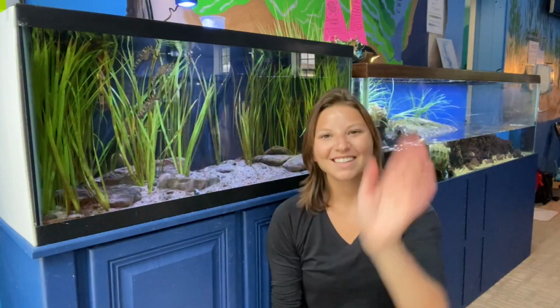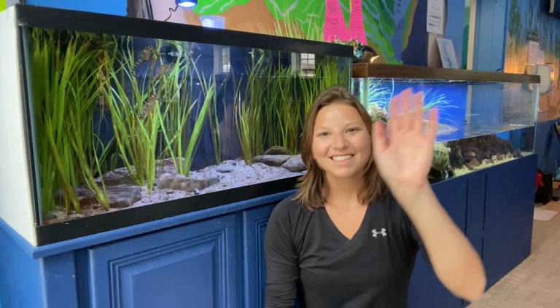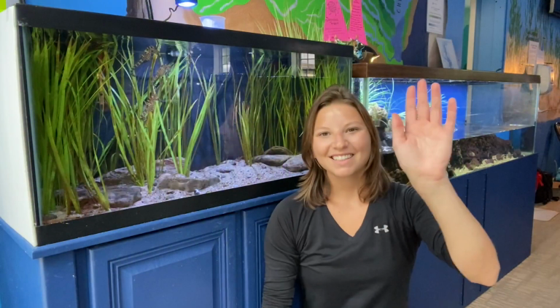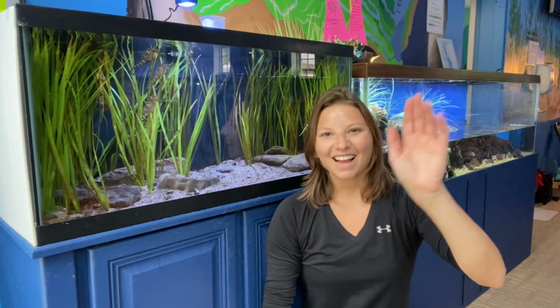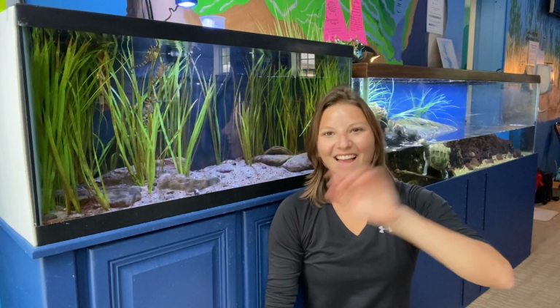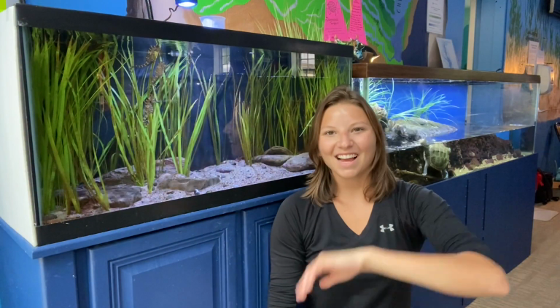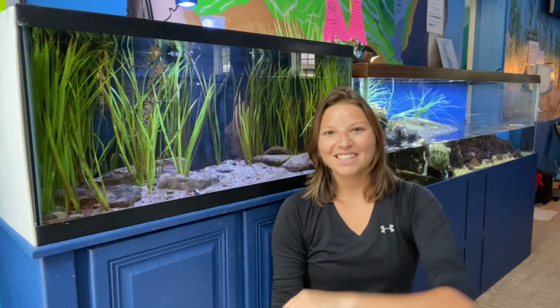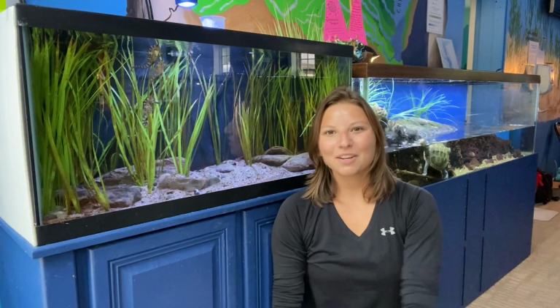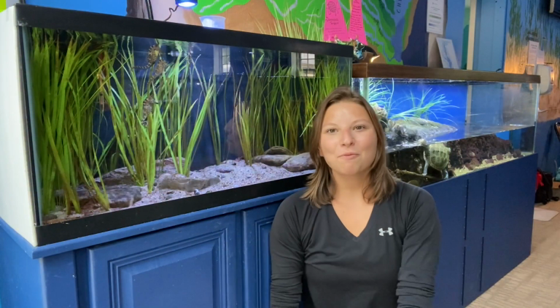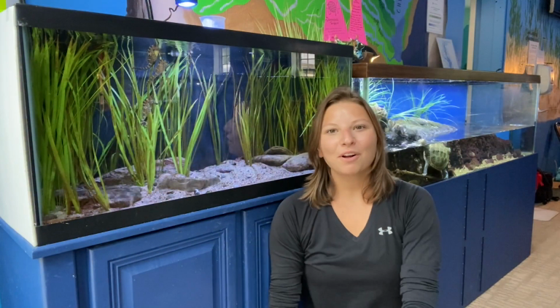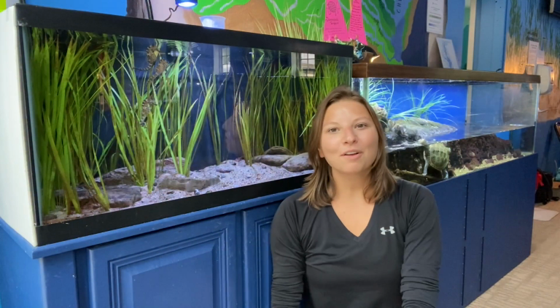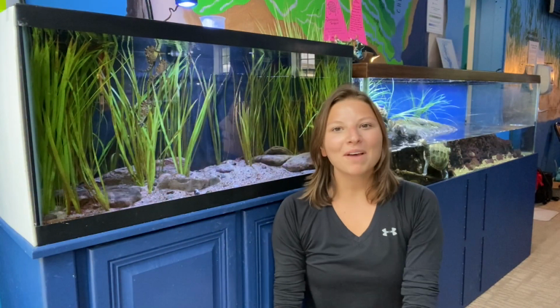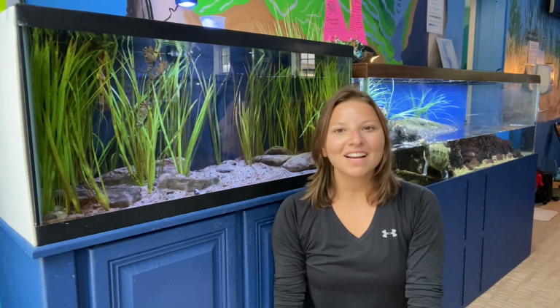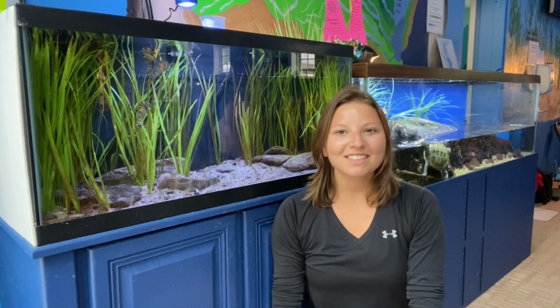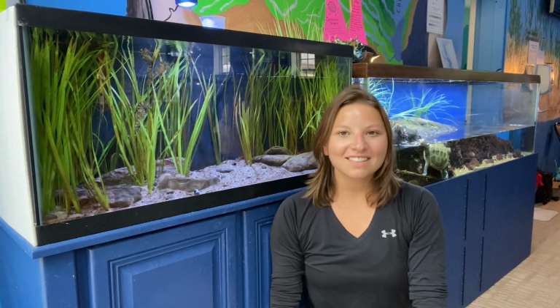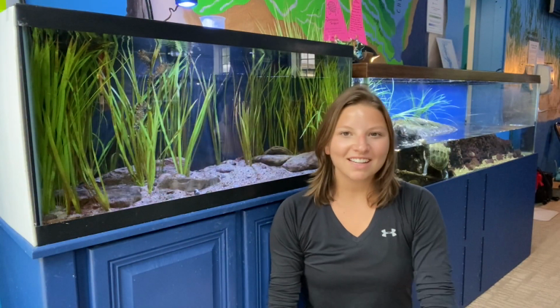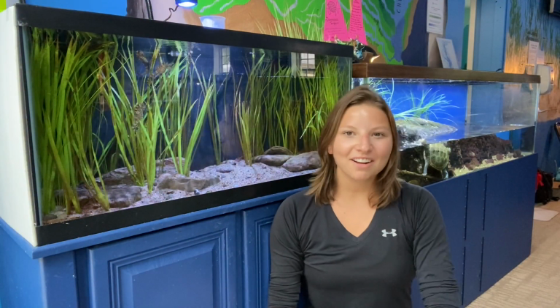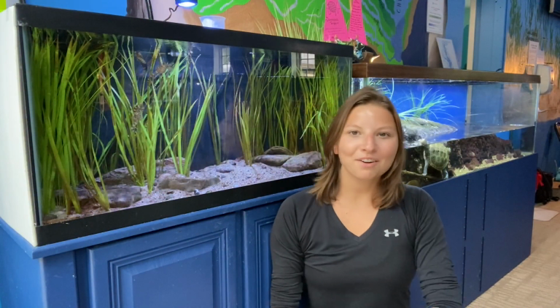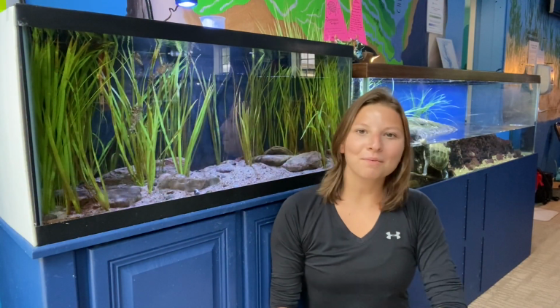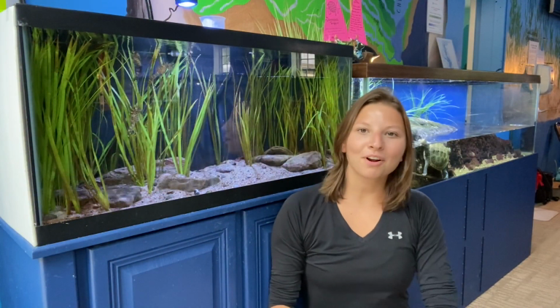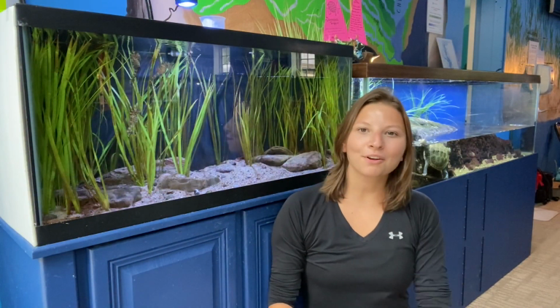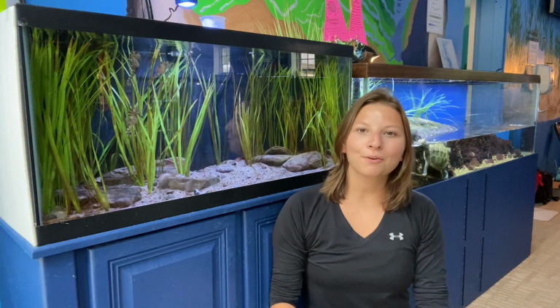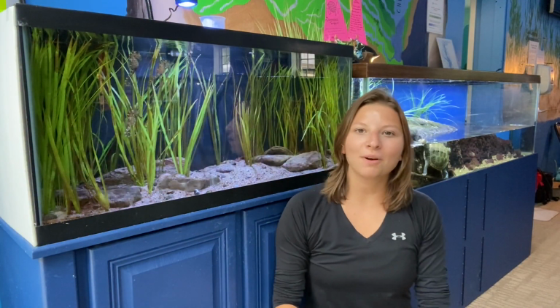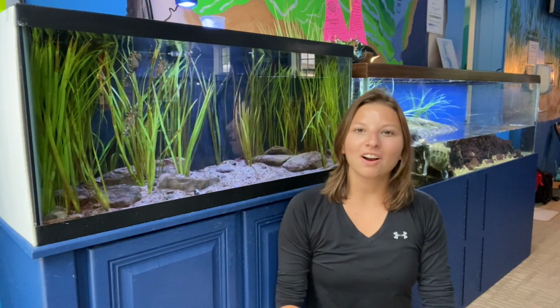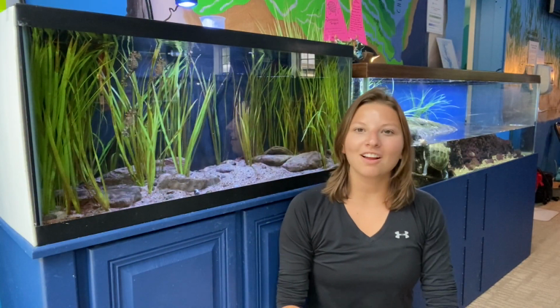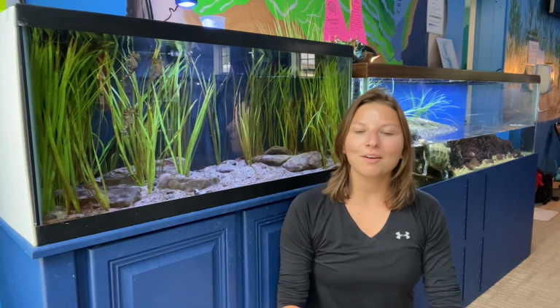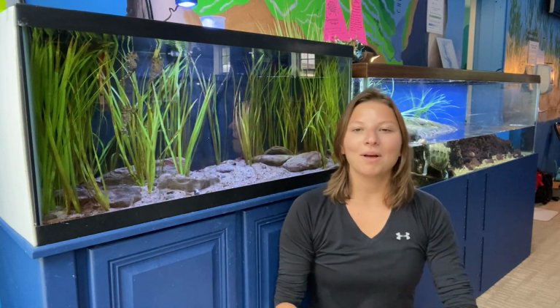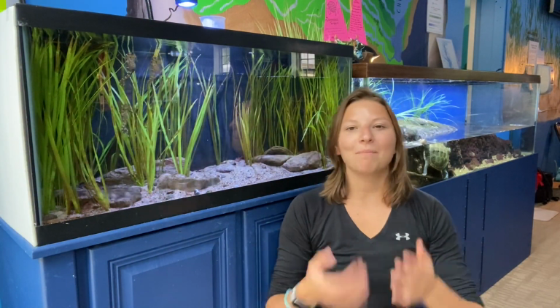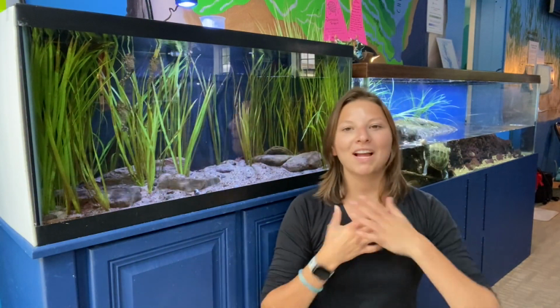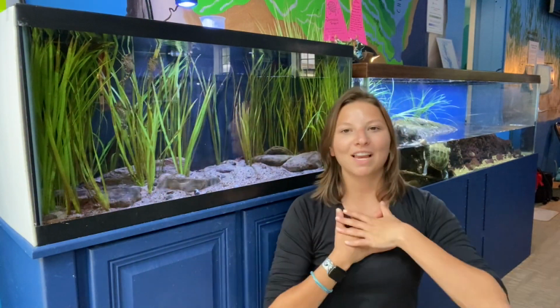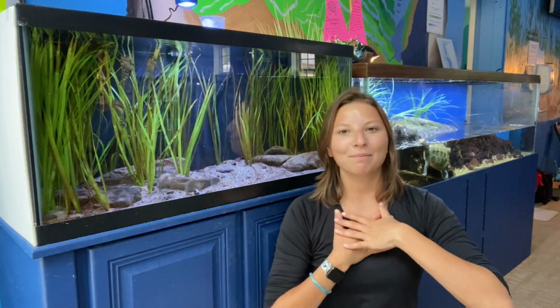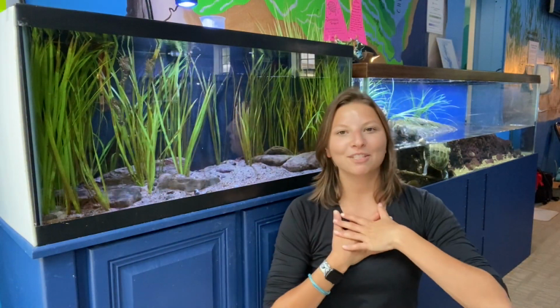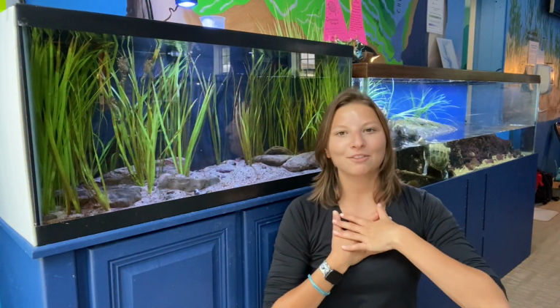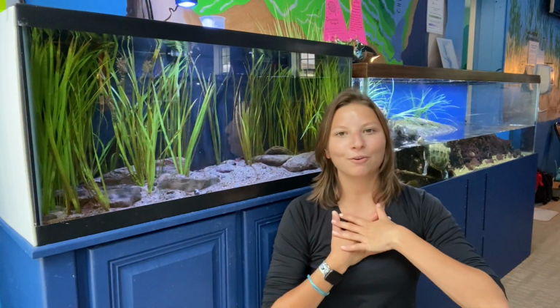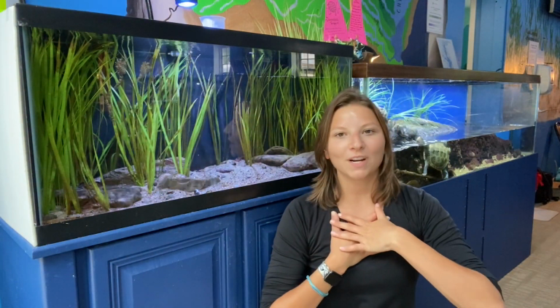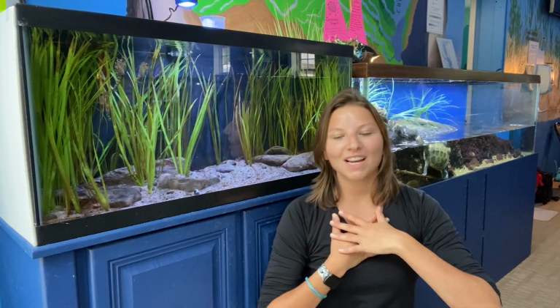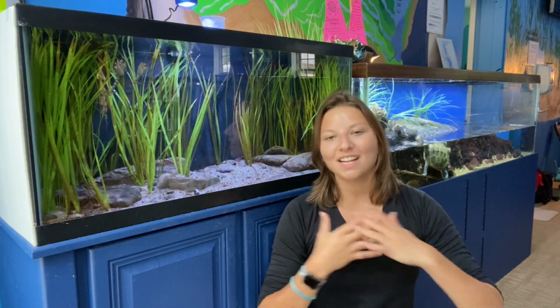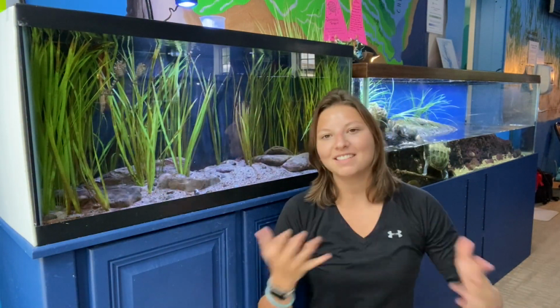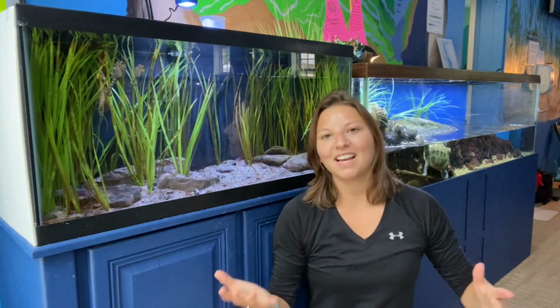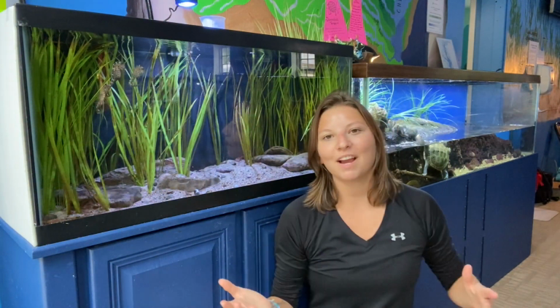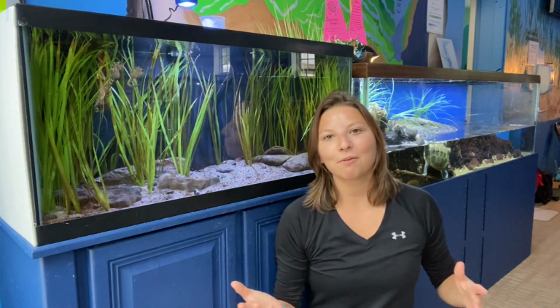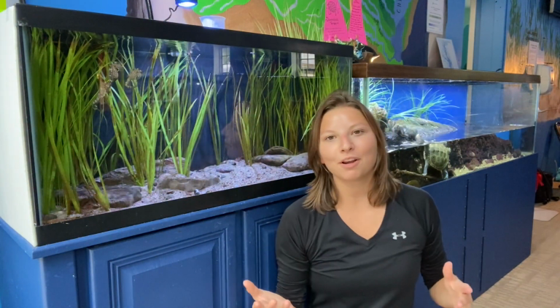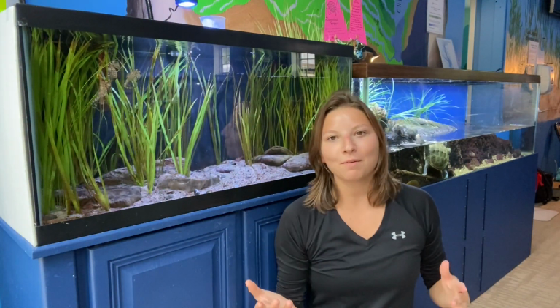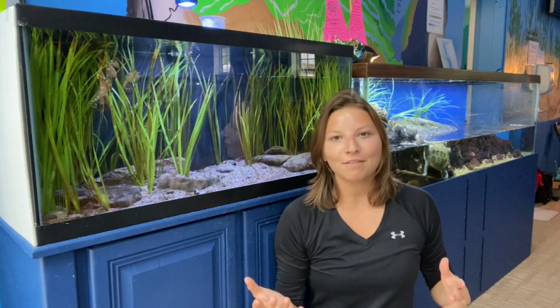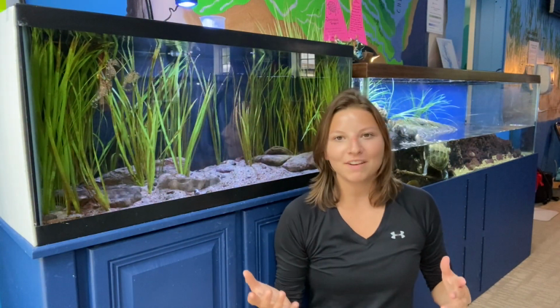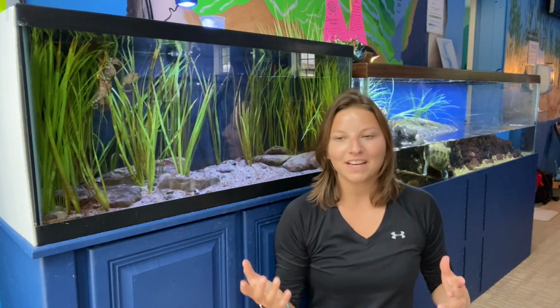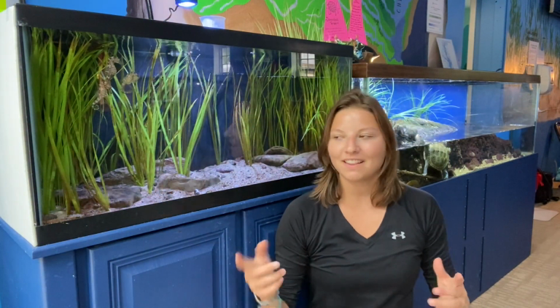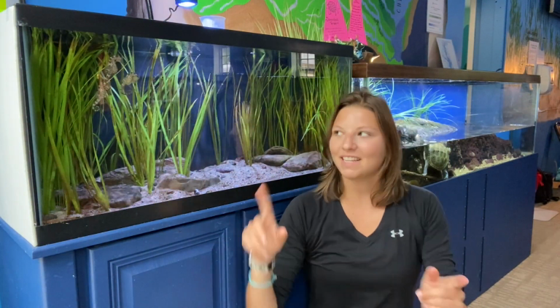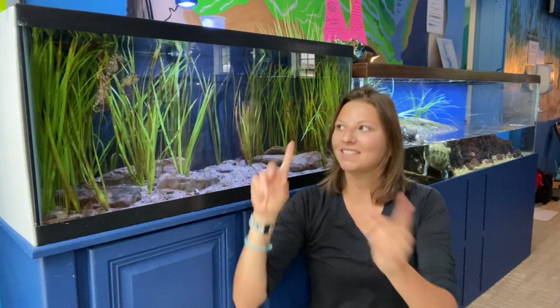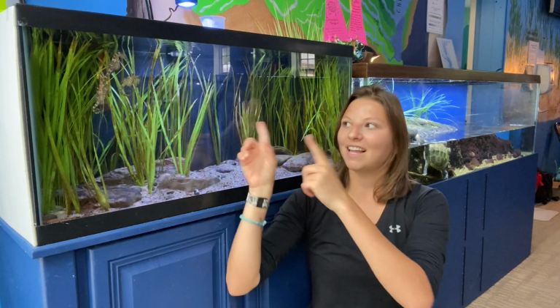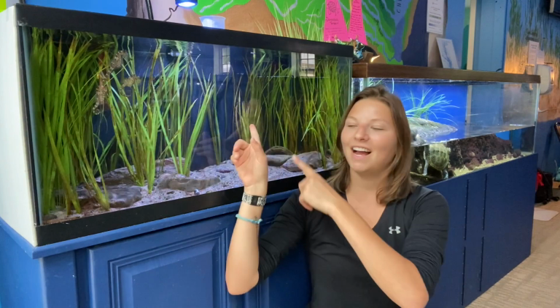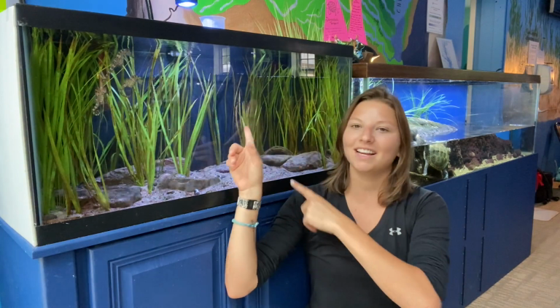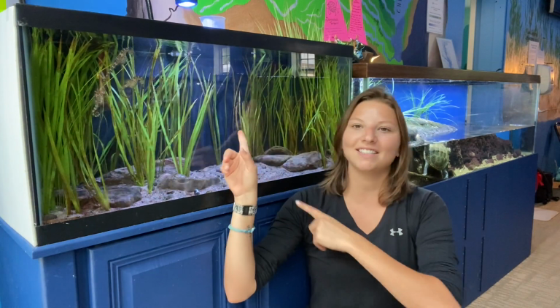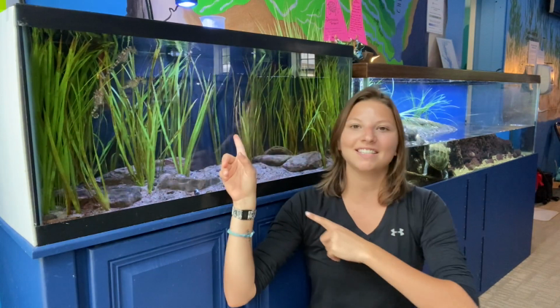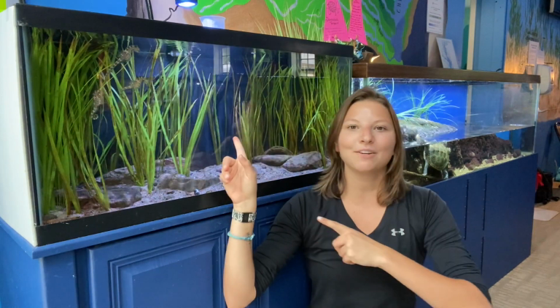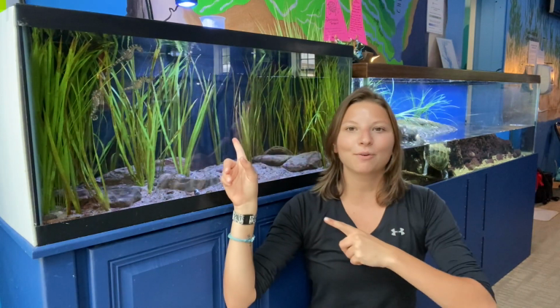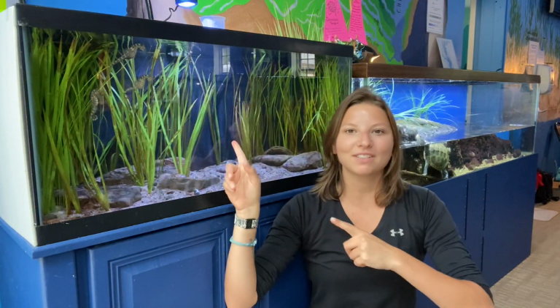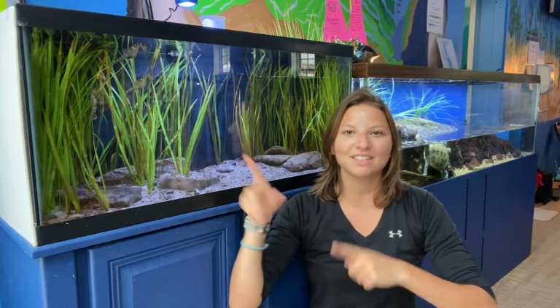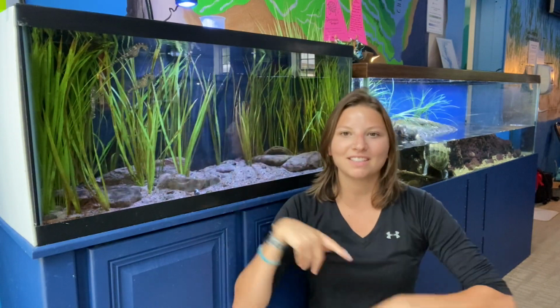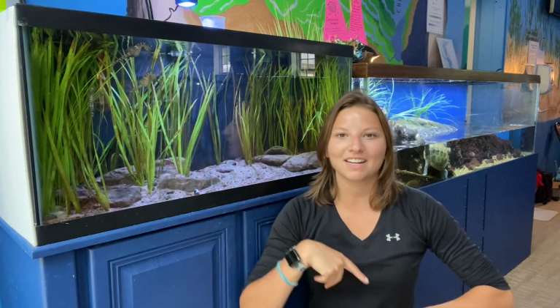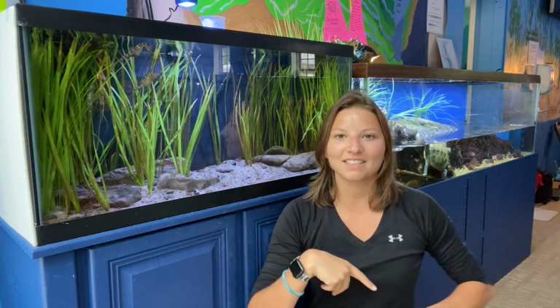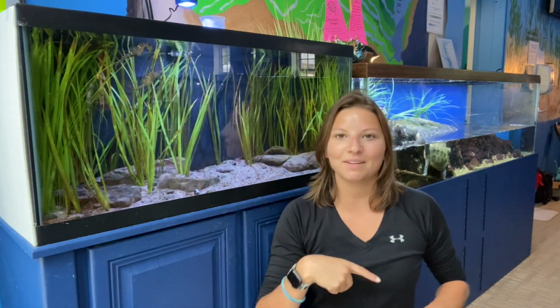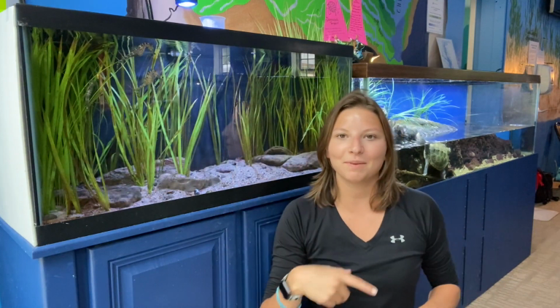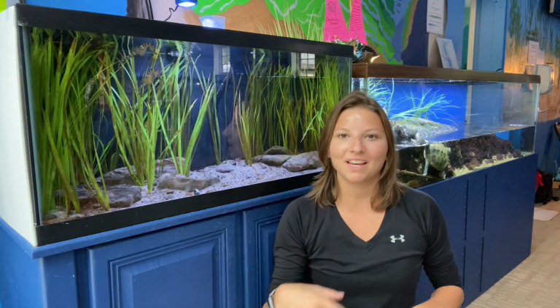Hi guys, welcome back to Glen Echo Park Aquarium. My name is Lauren and today we're going to be feeding these lion seahorses next to me.